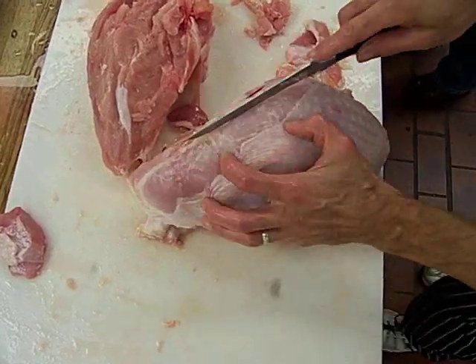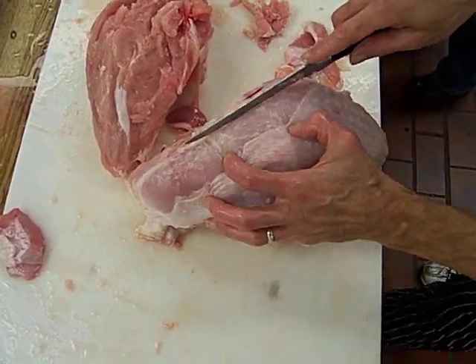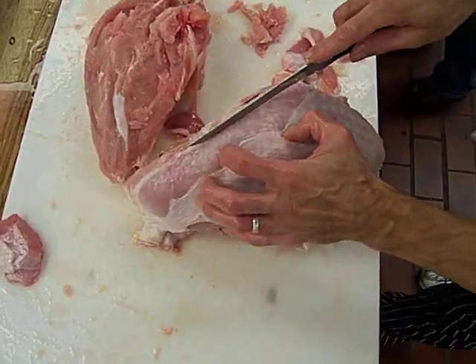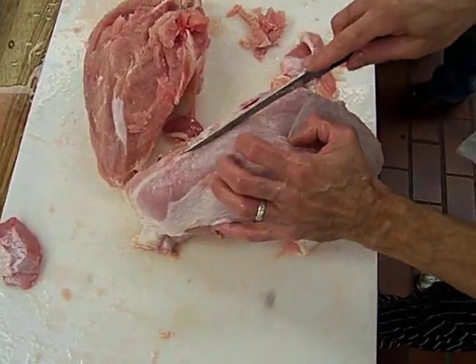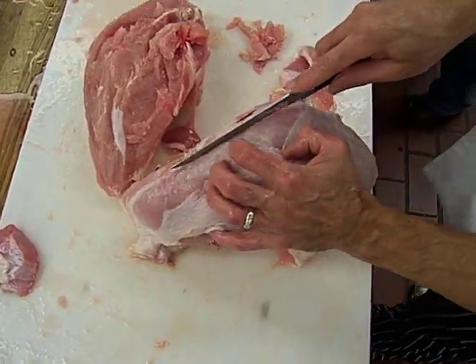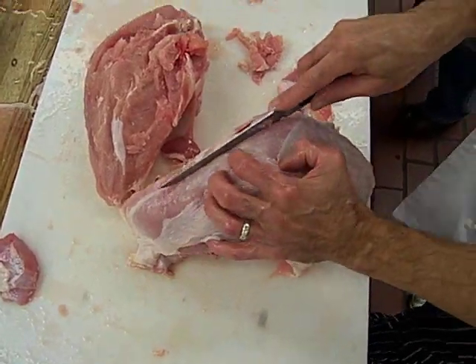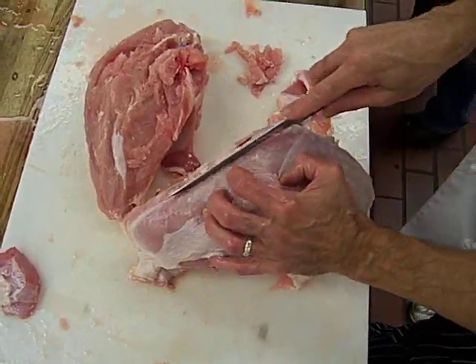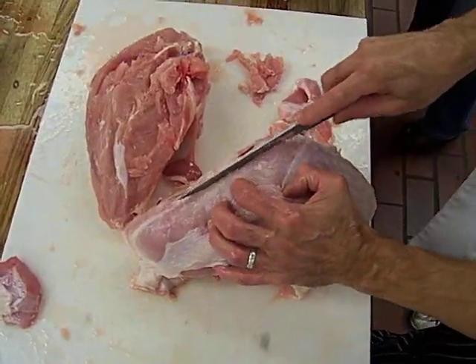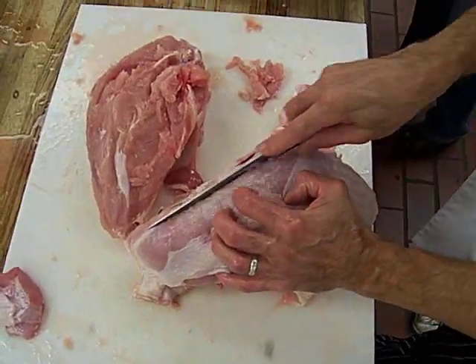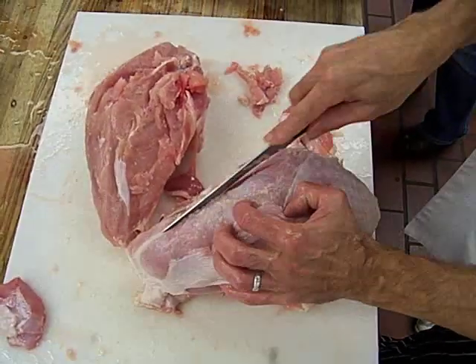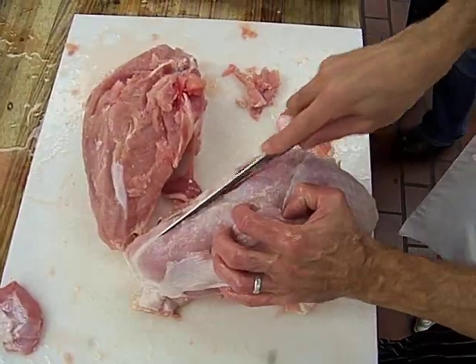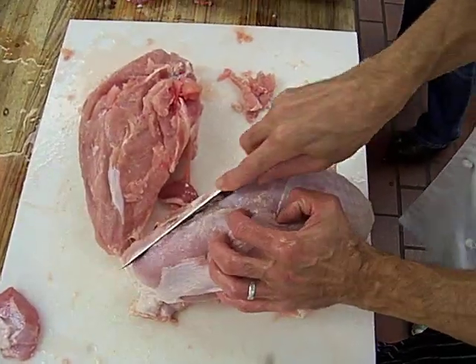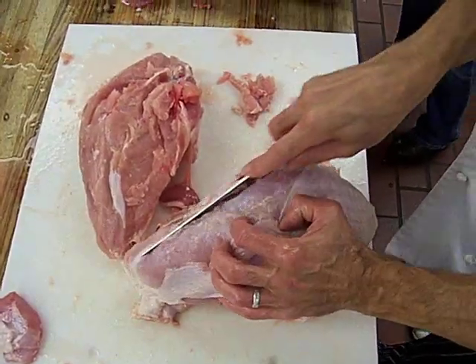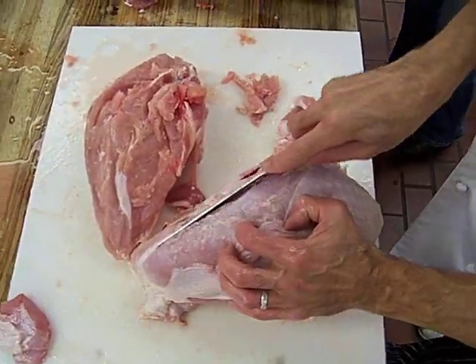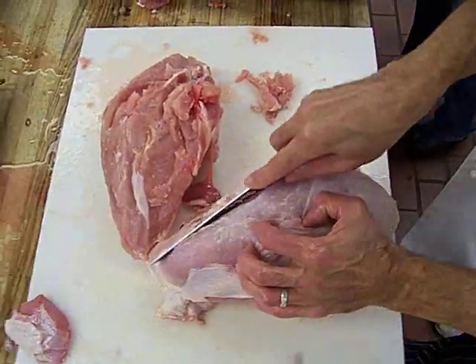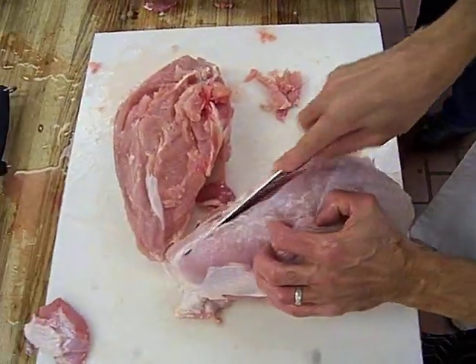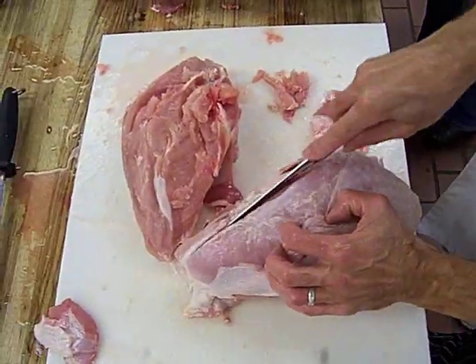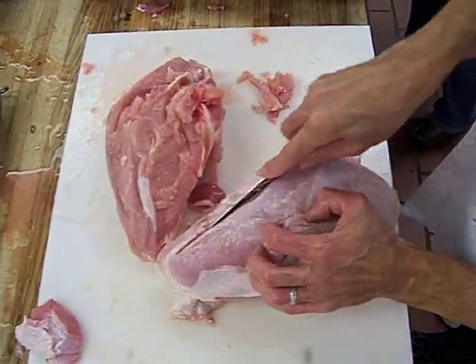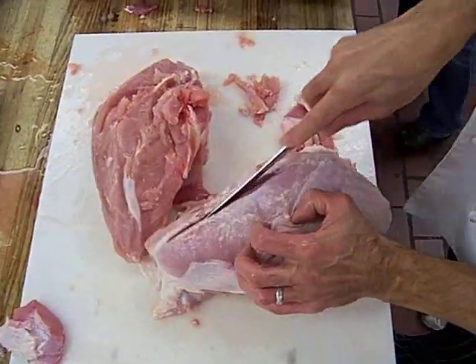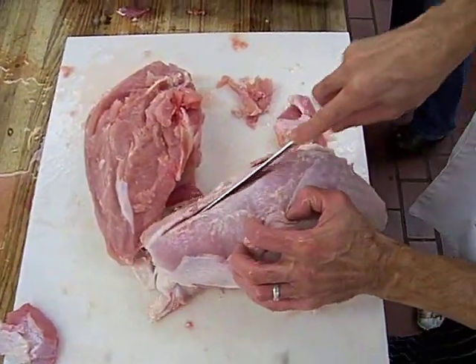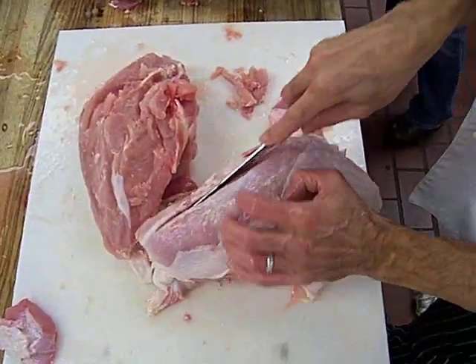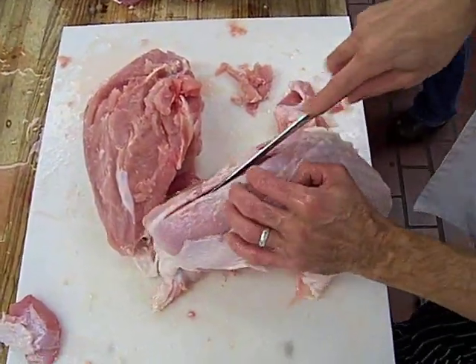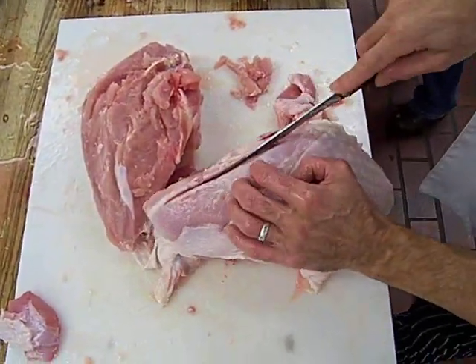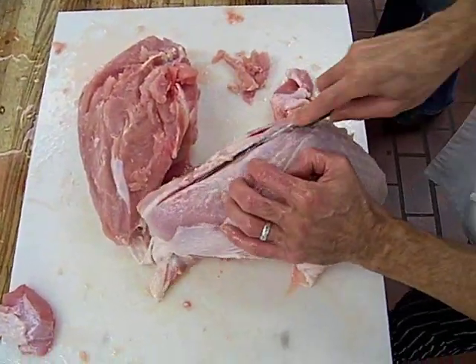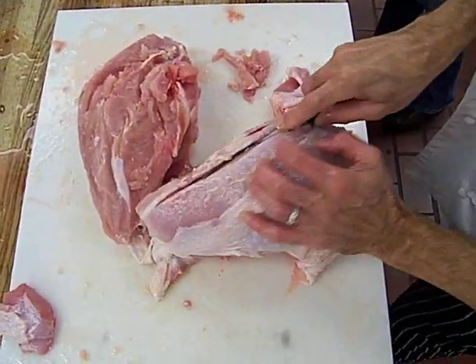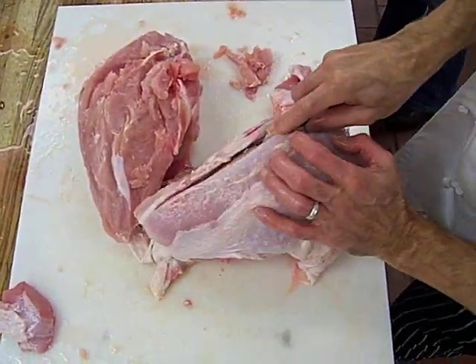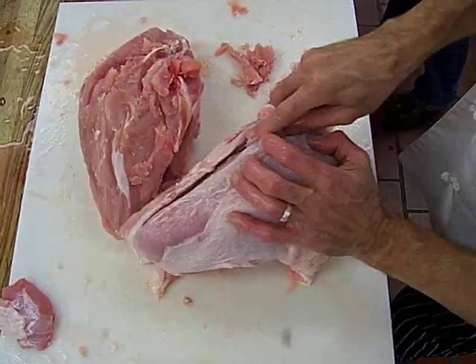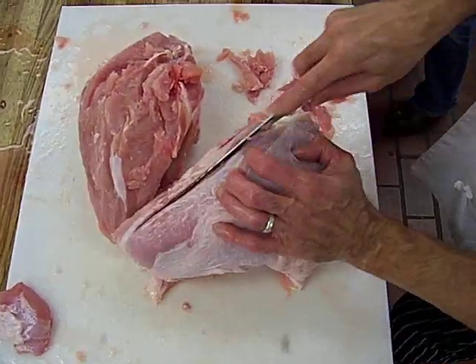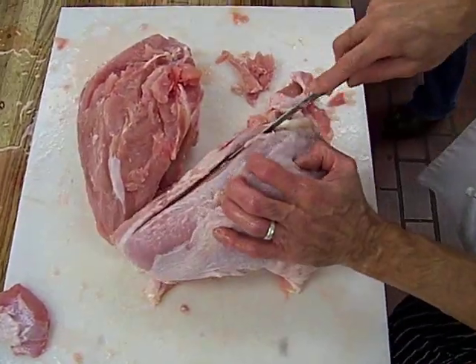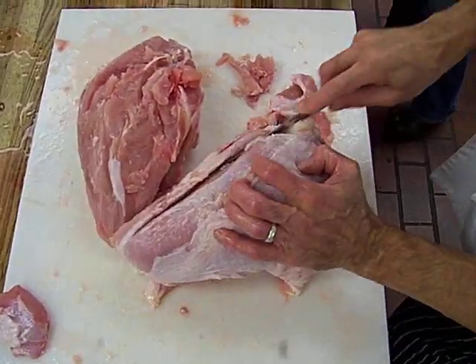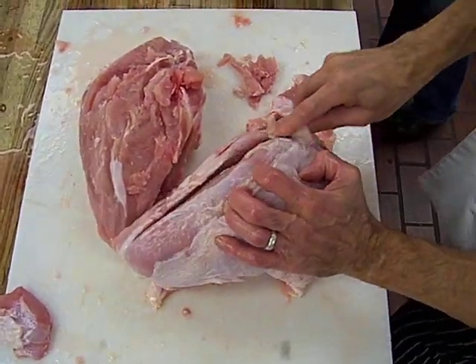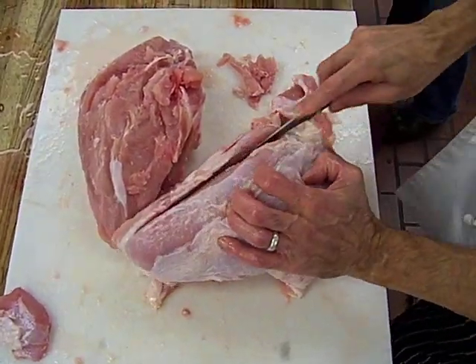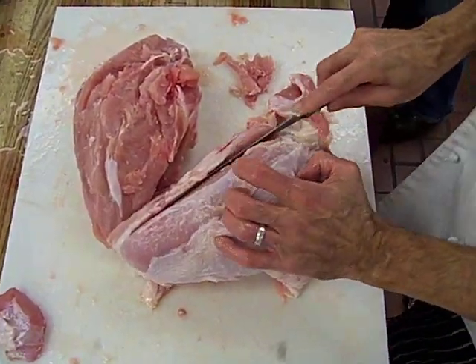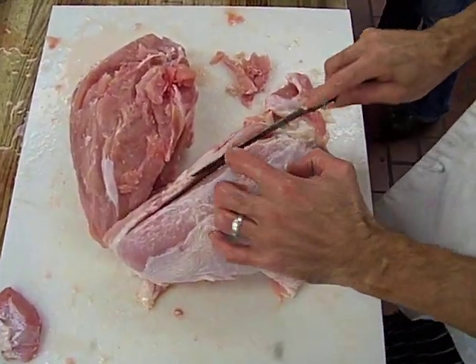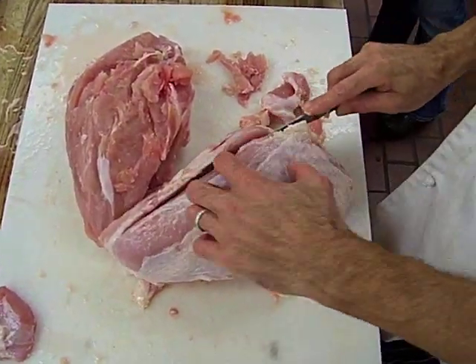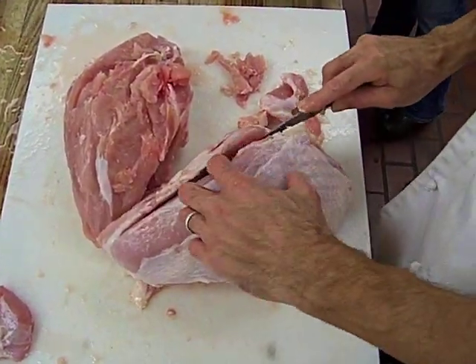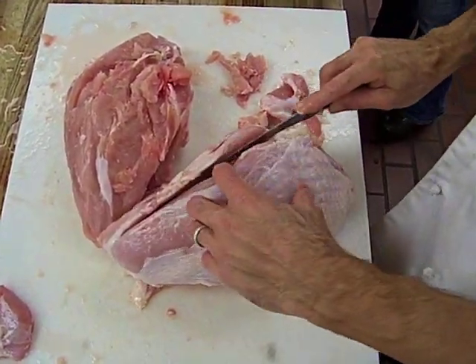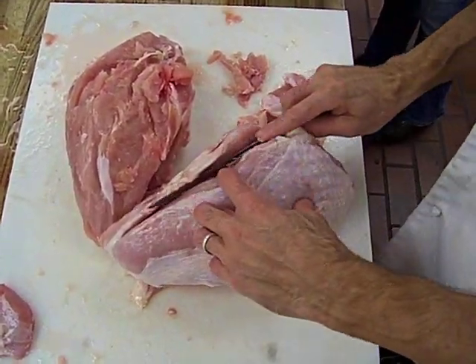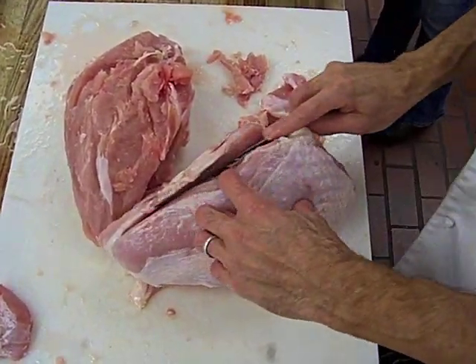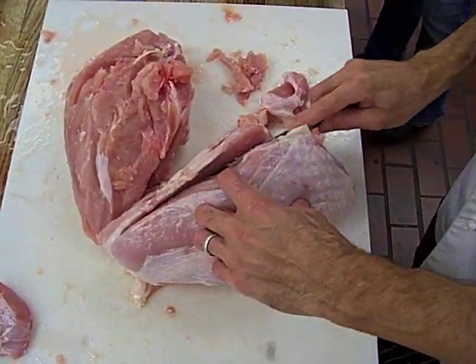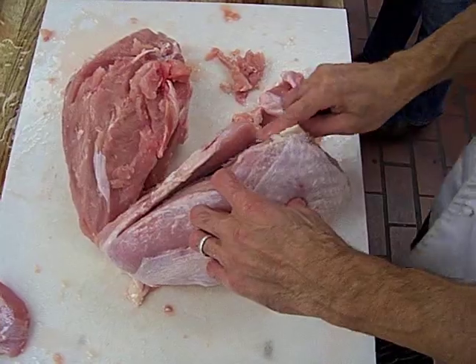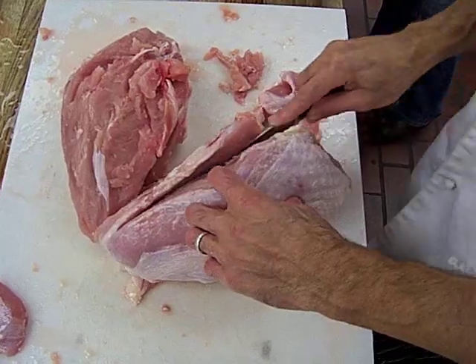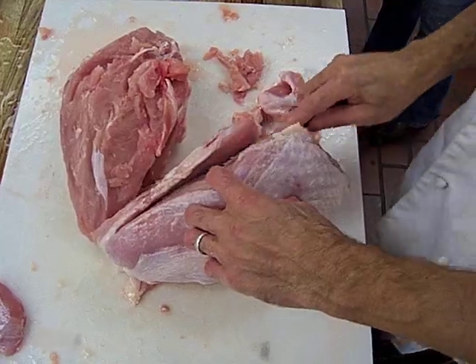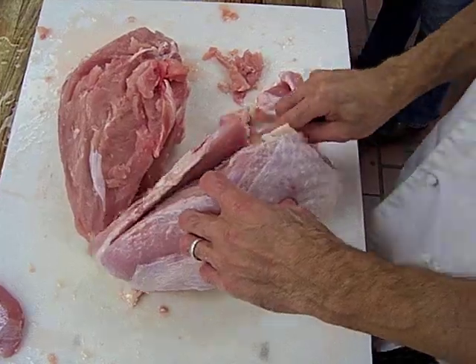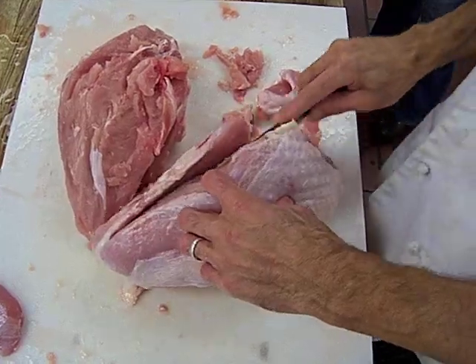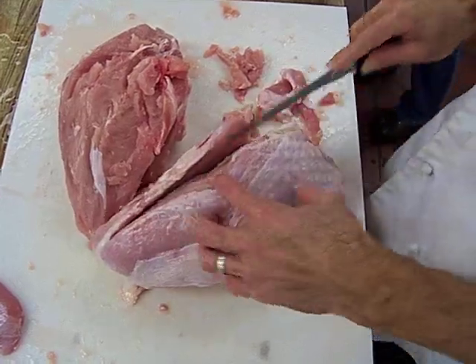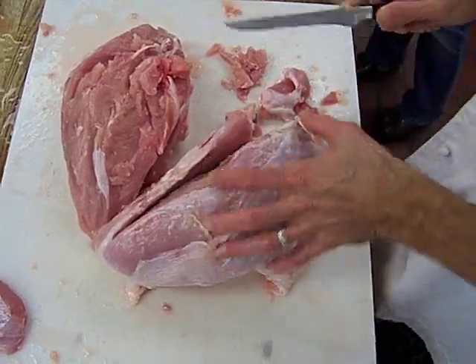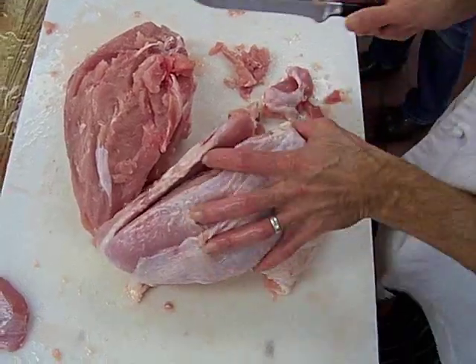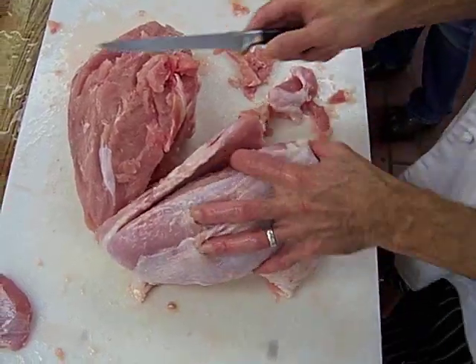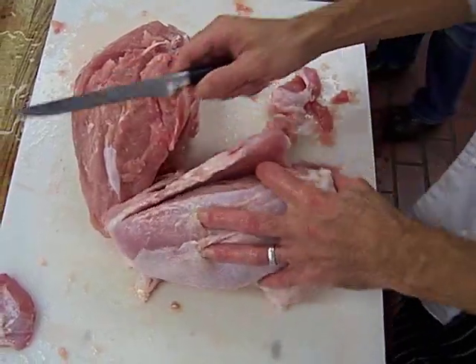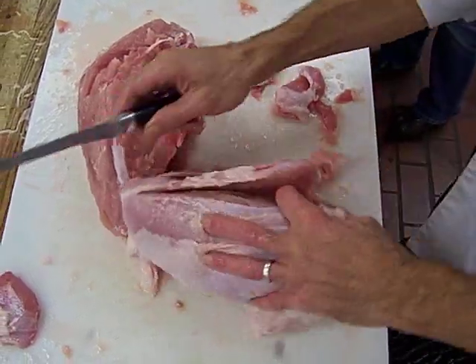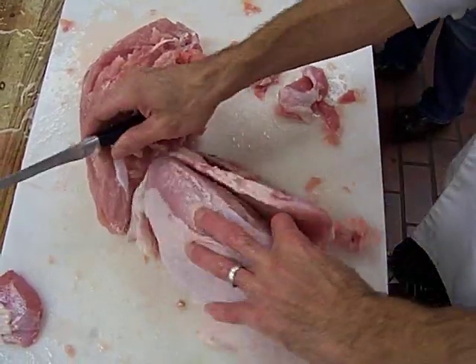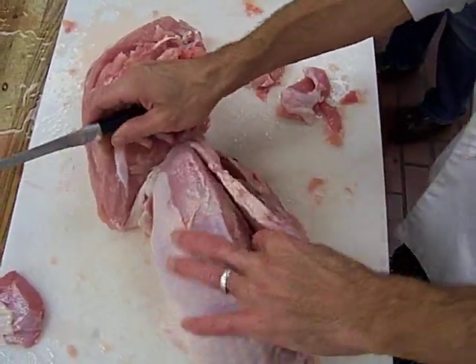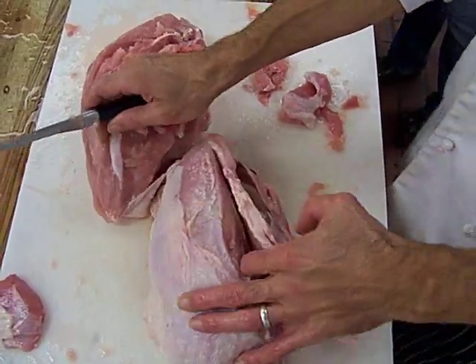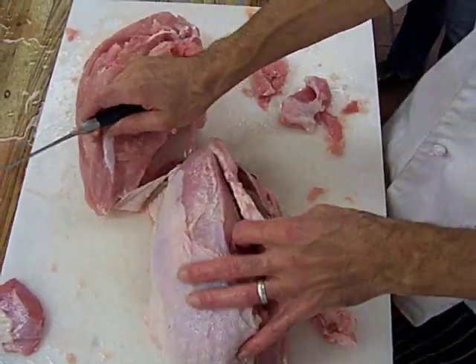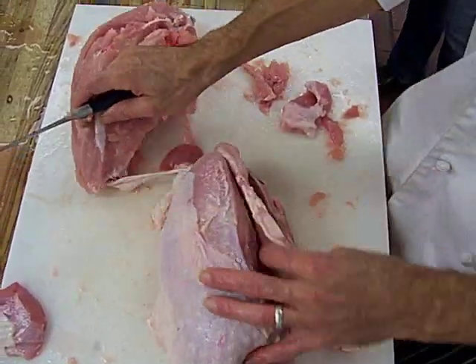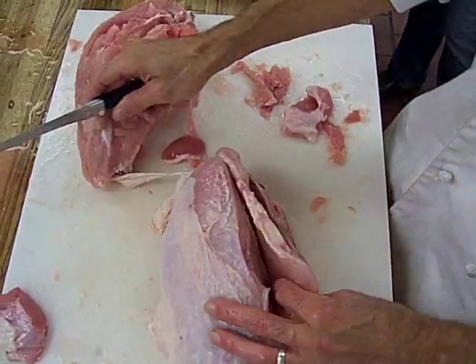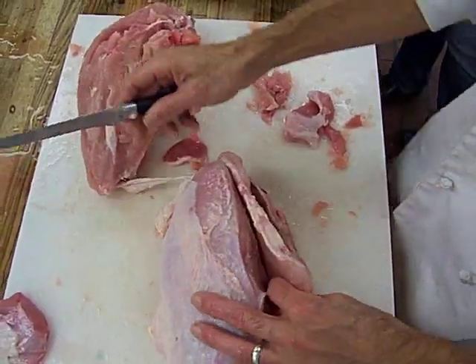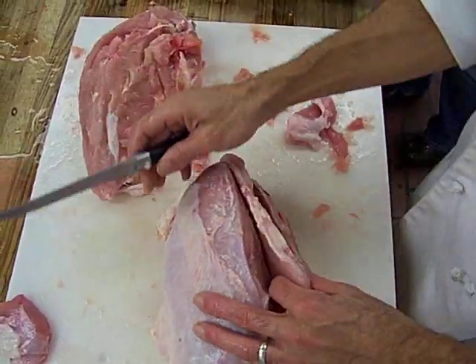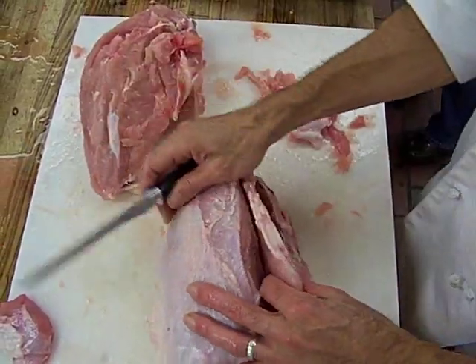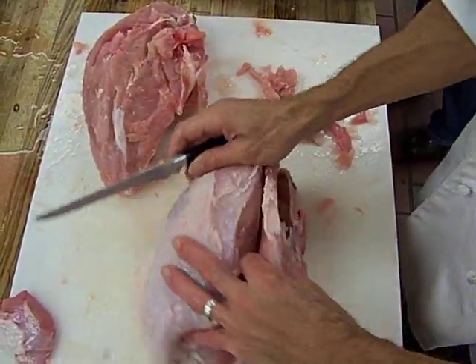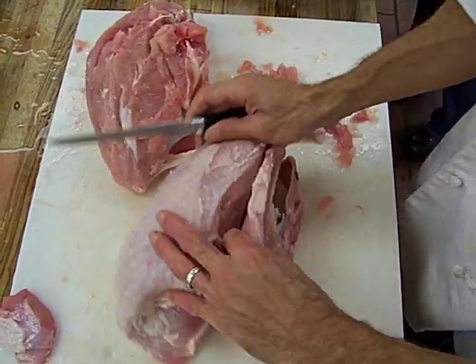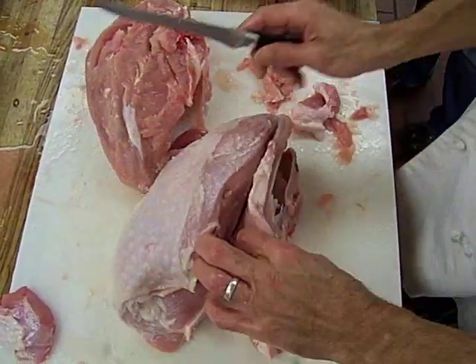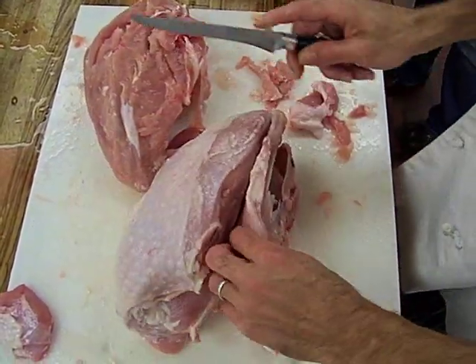I'm talking to somebody else right now who's taking notes, which I think is pretty cool. I feel pretty cool about this!